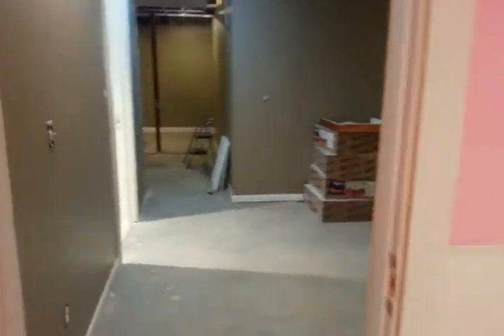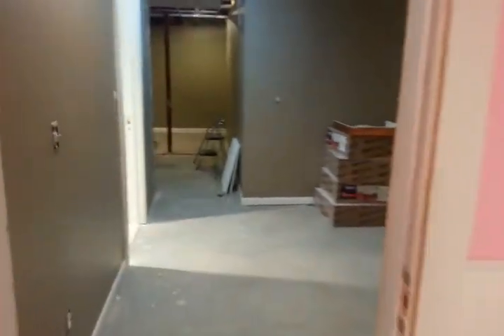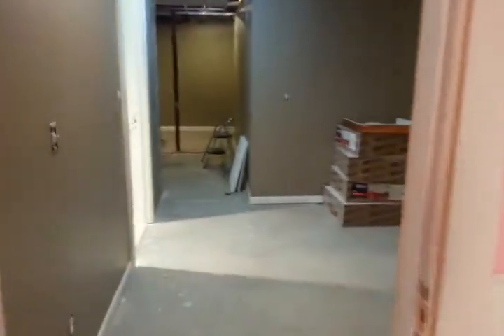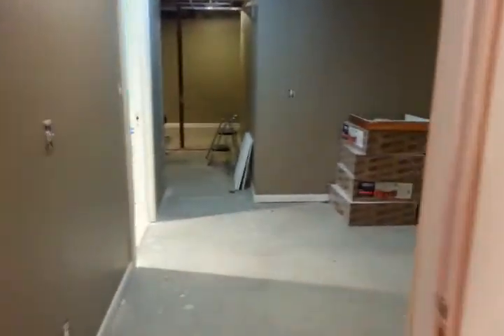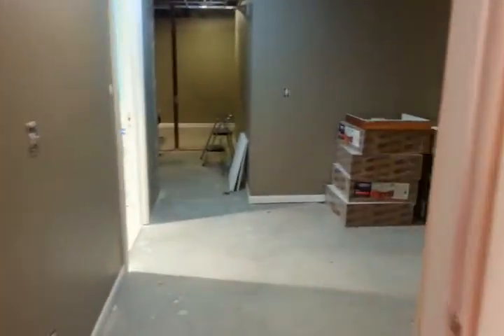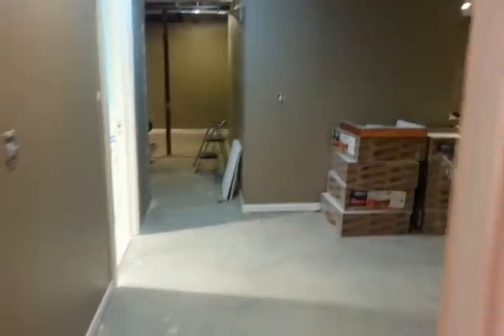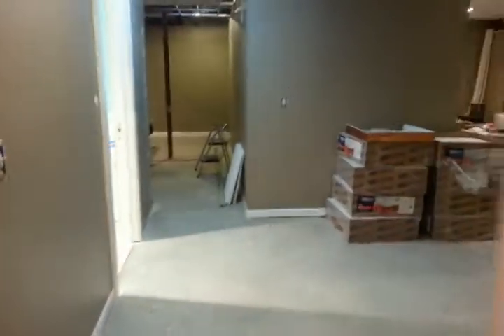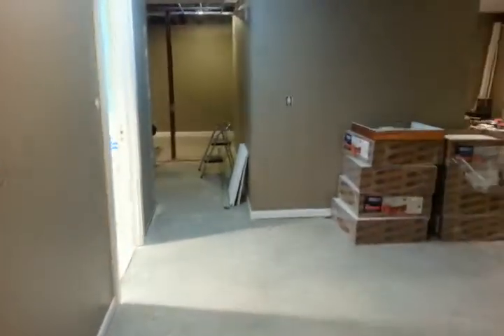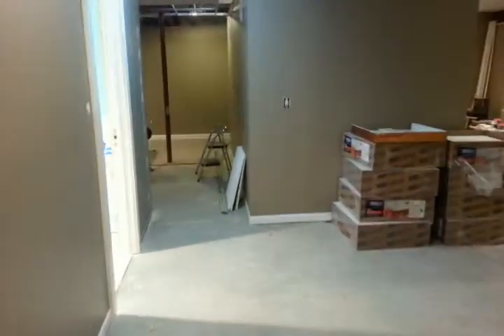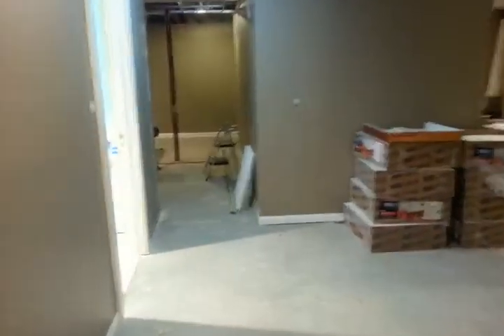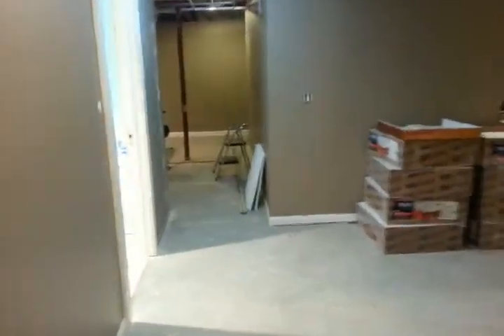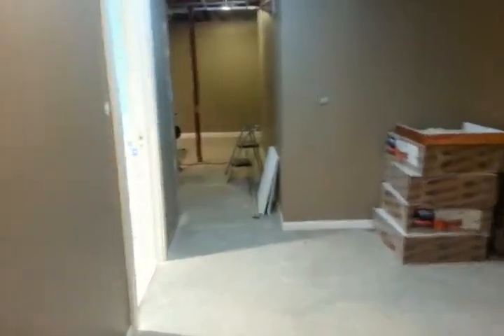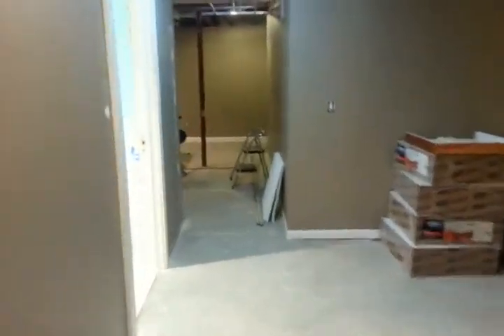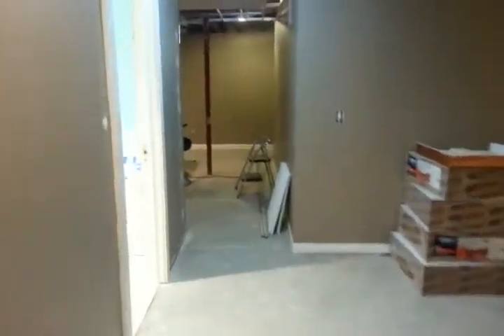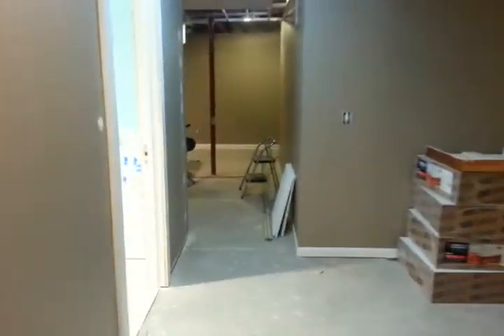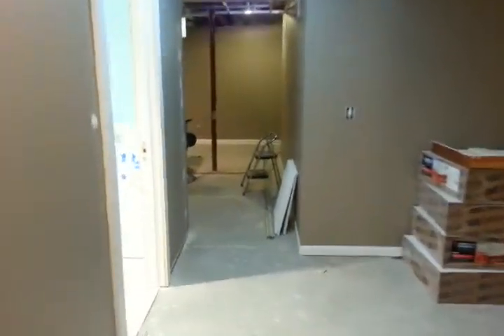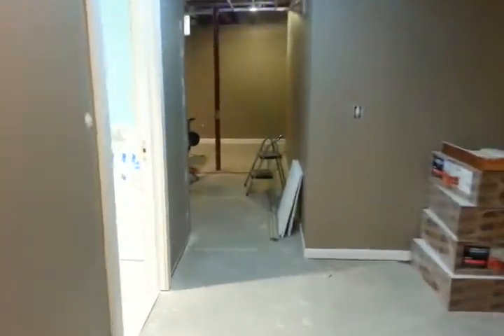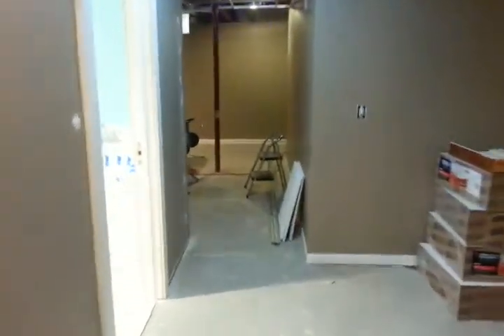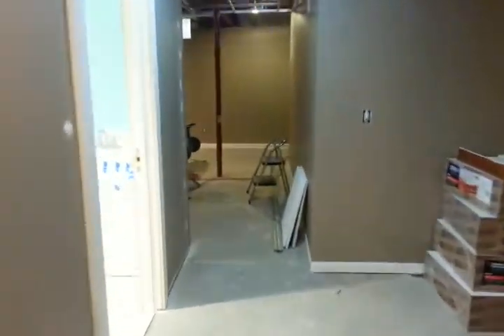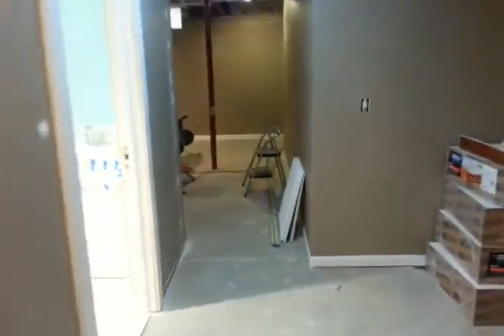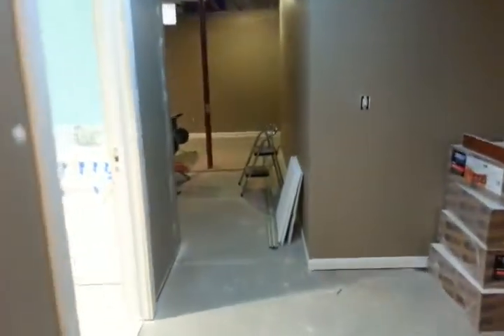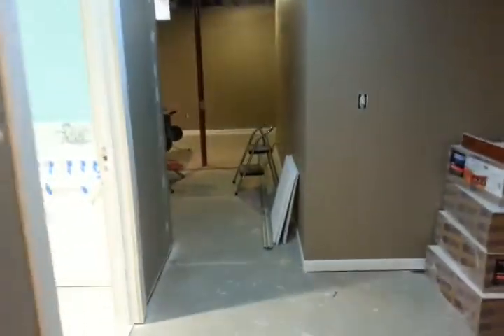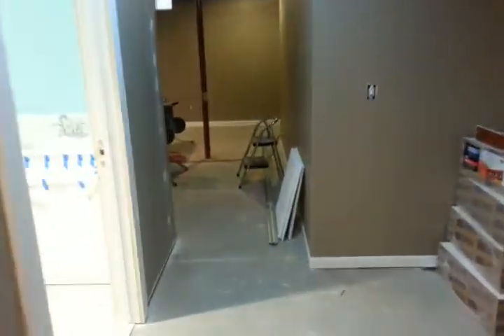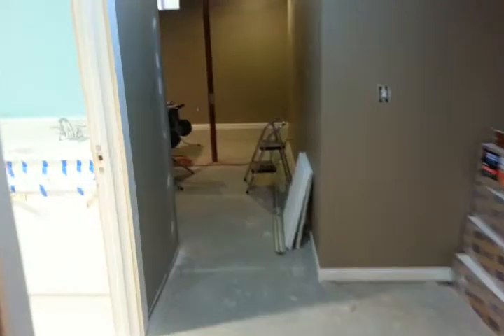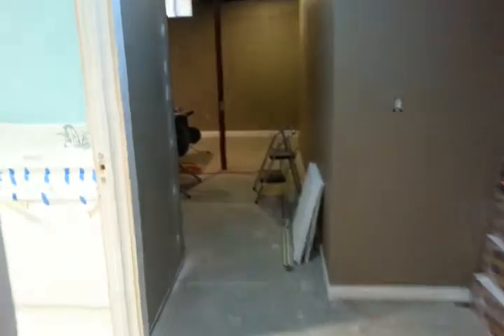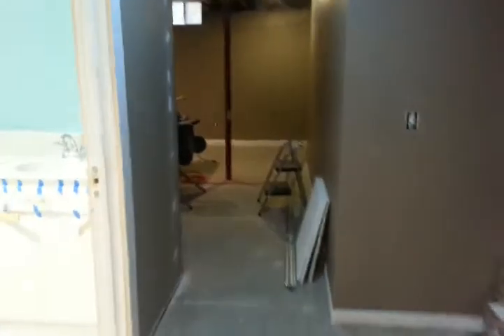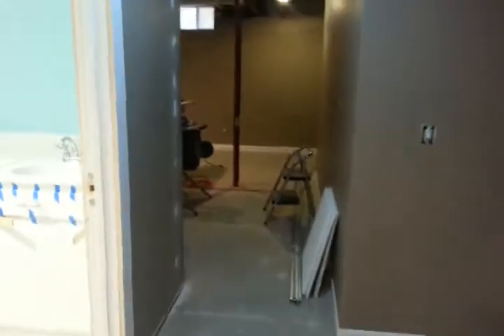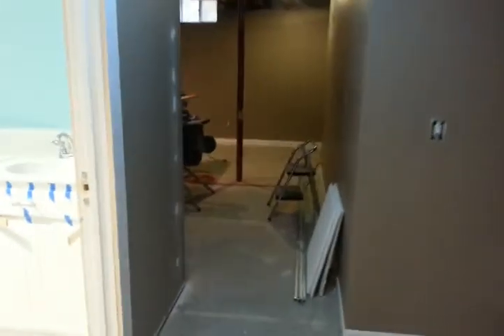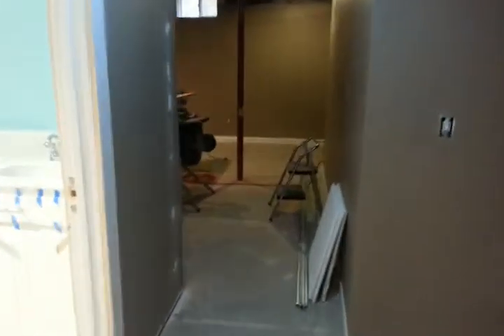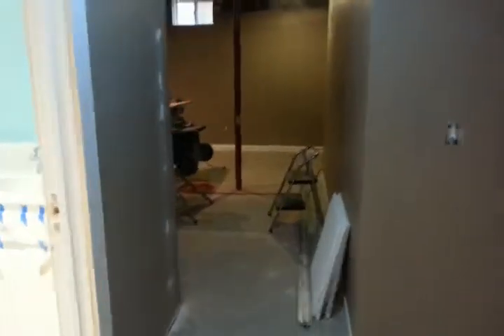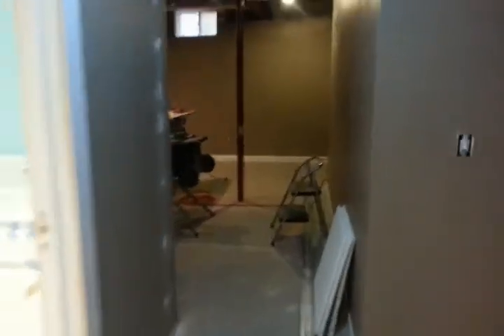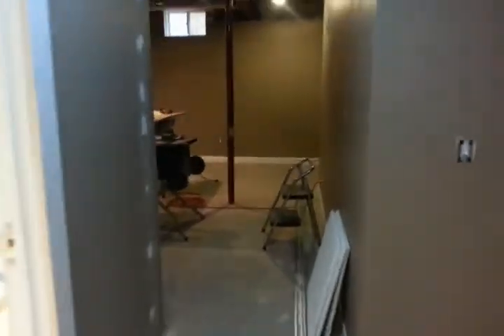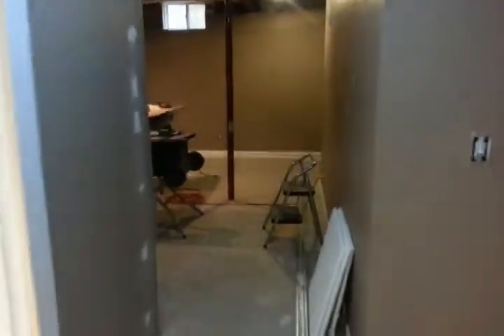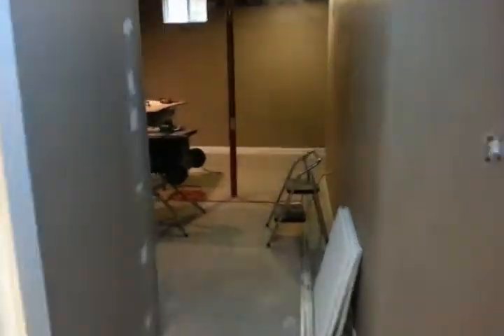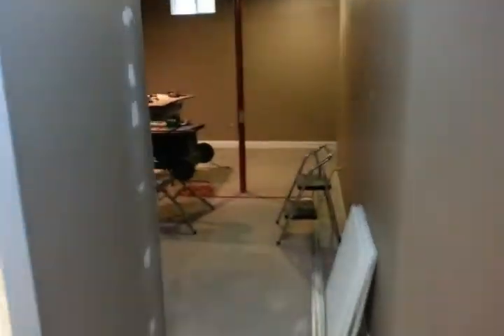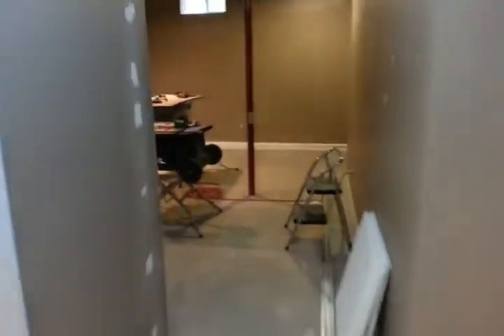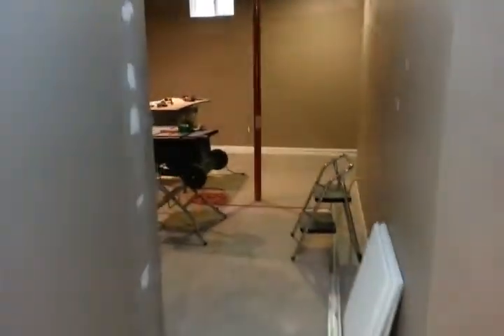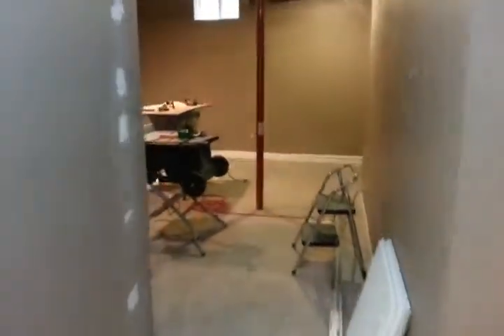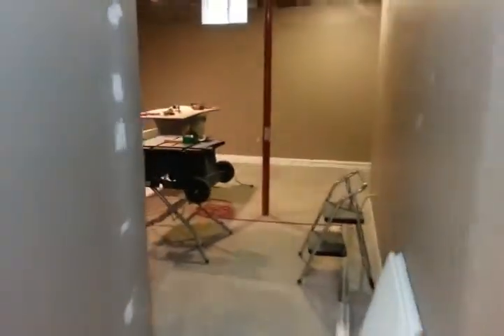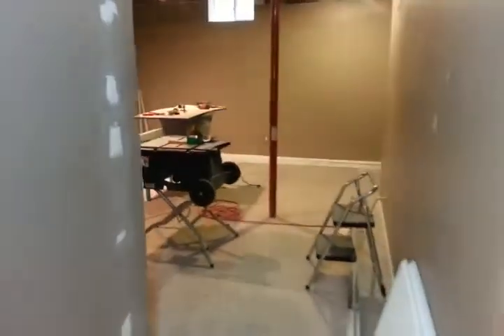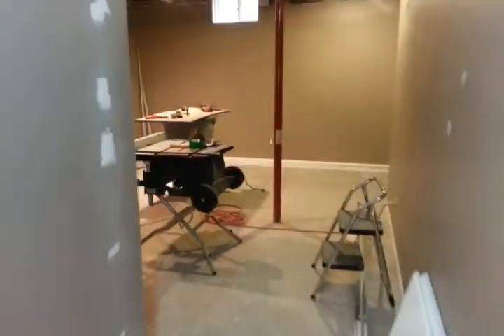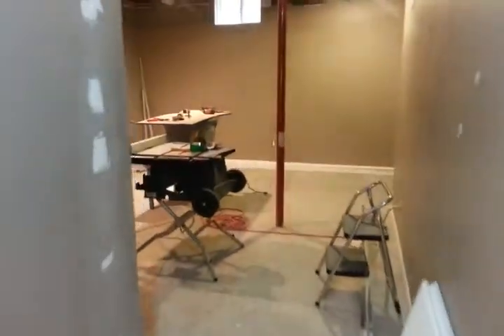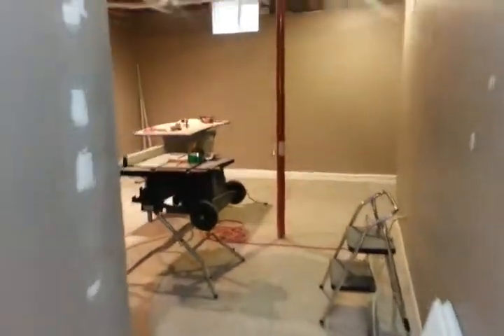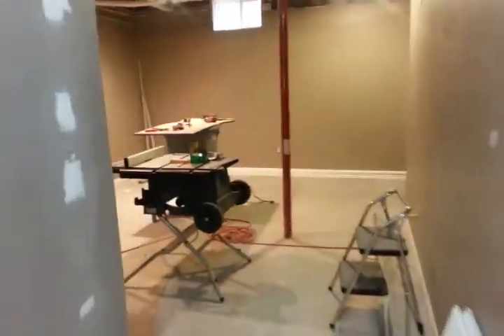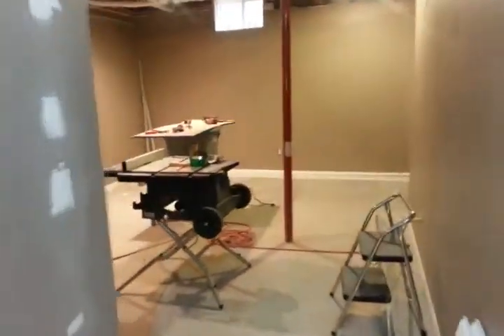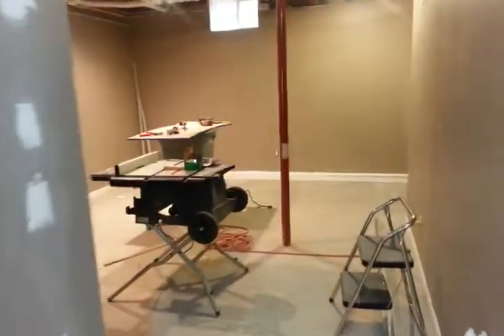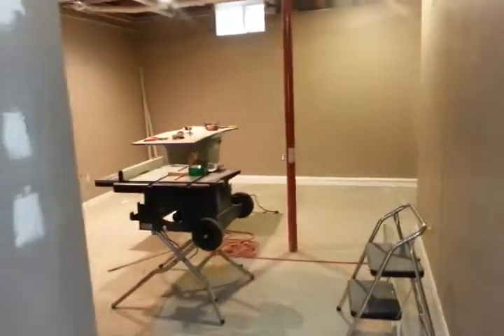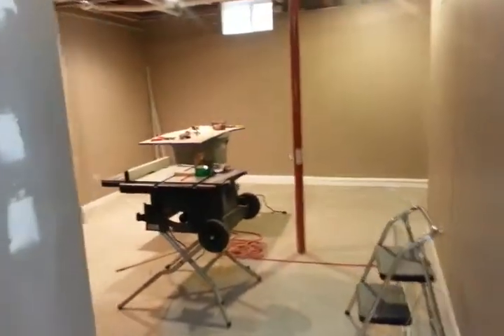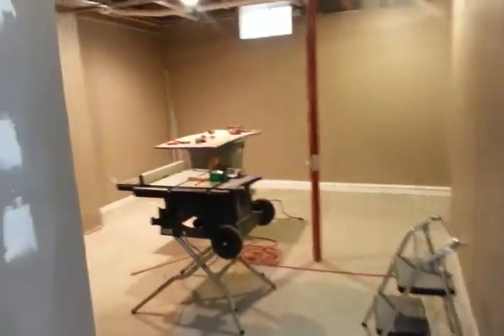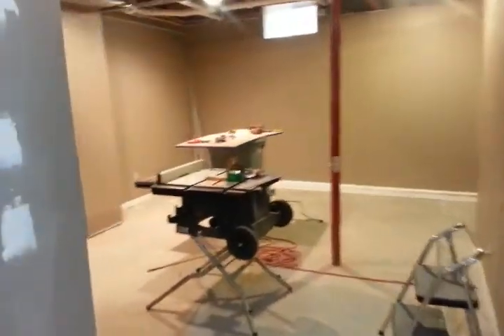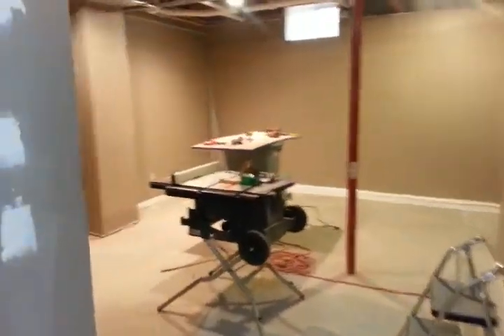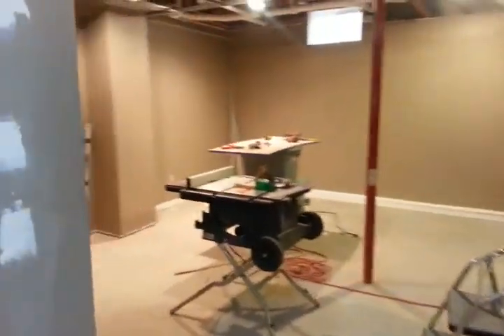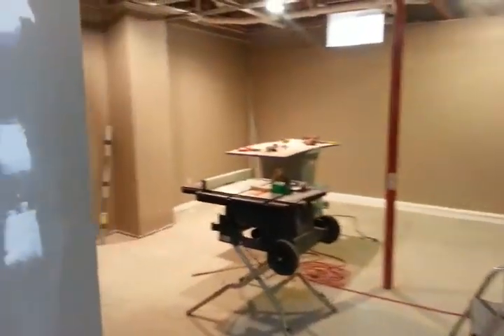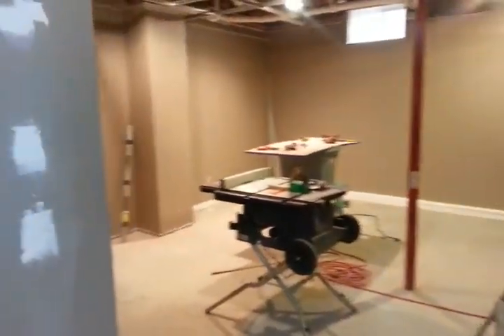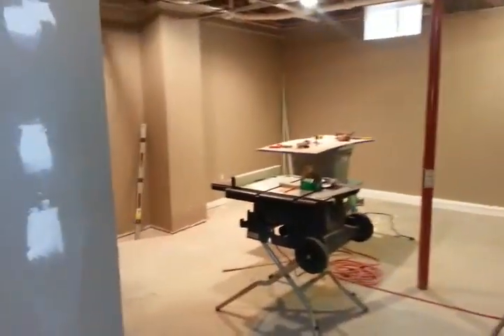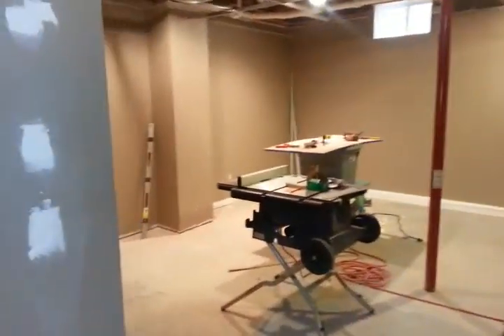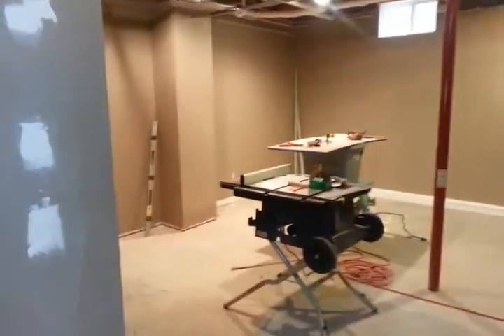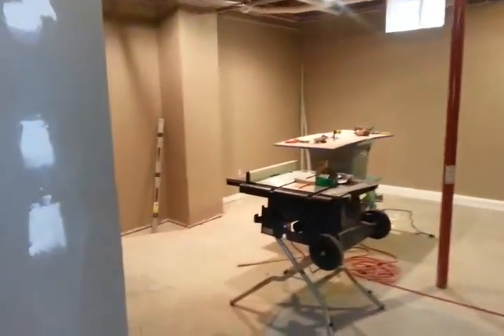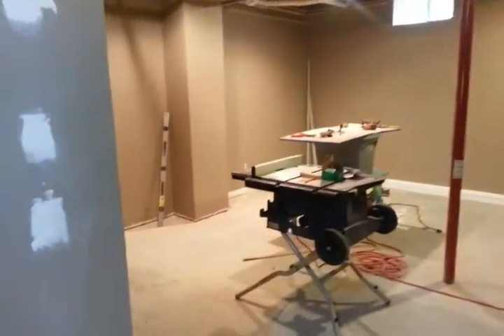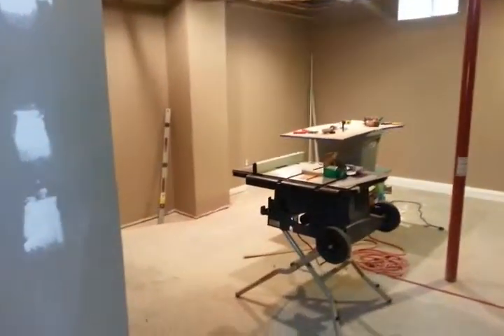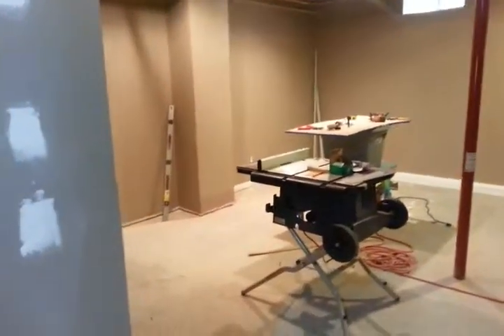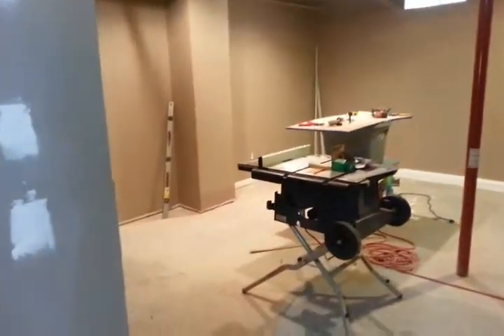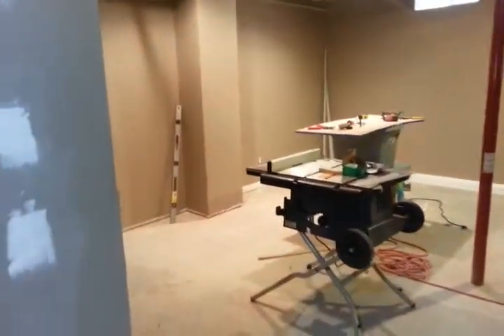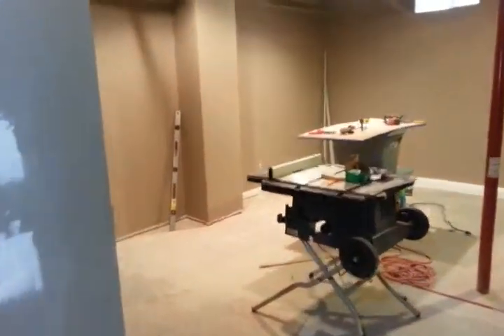And then into the playroom. Not a ton to see here. Another construction area.